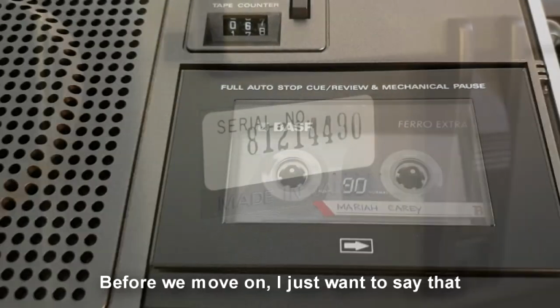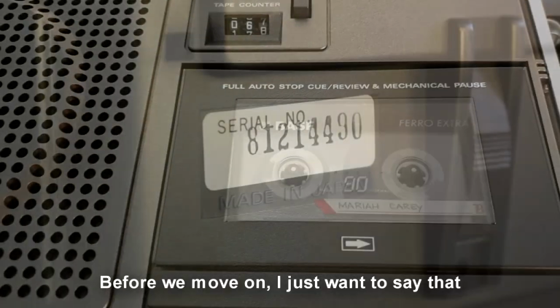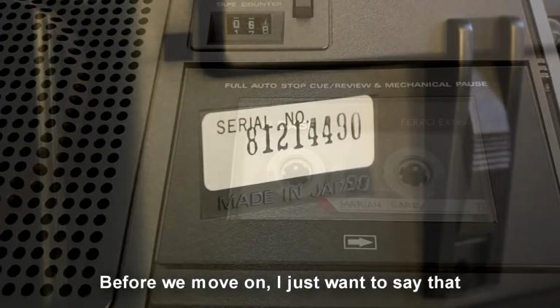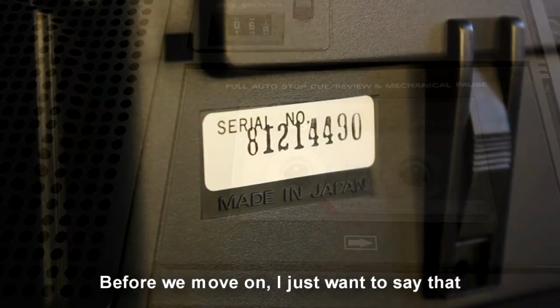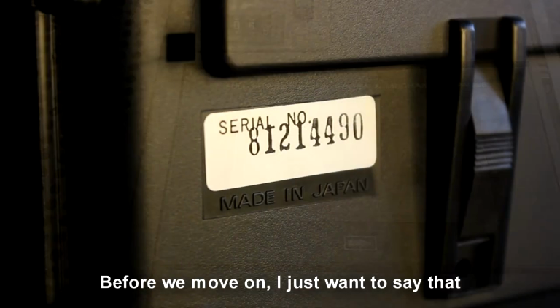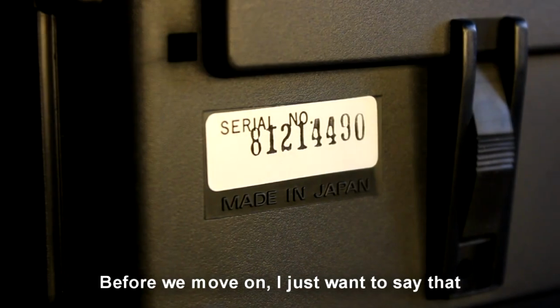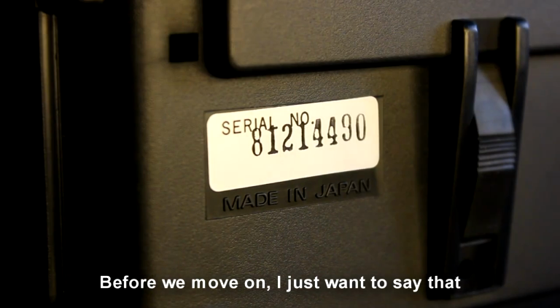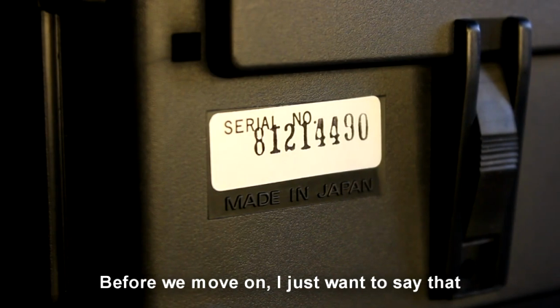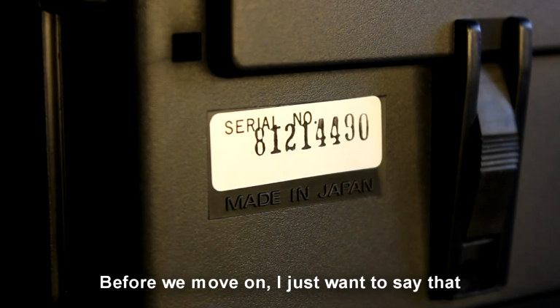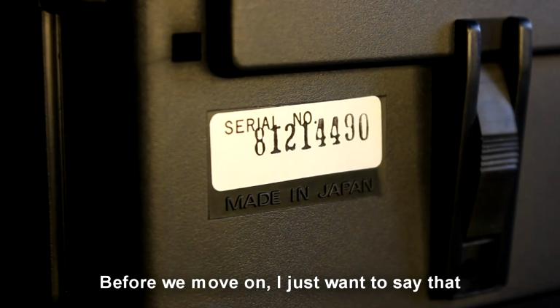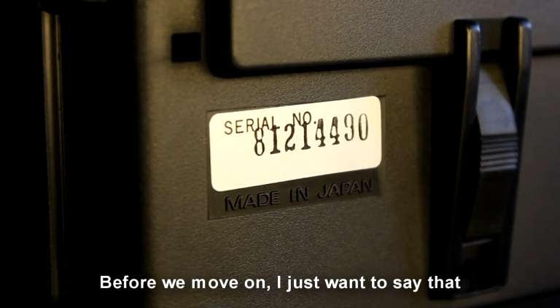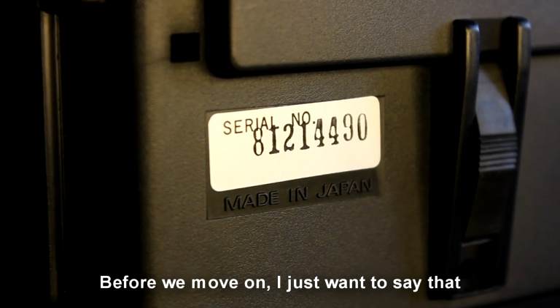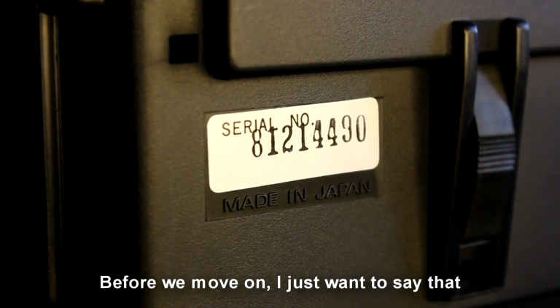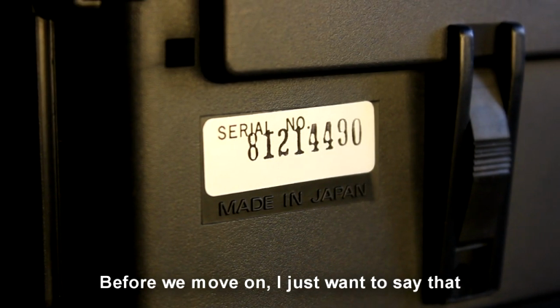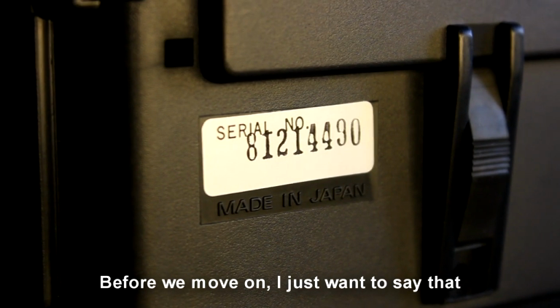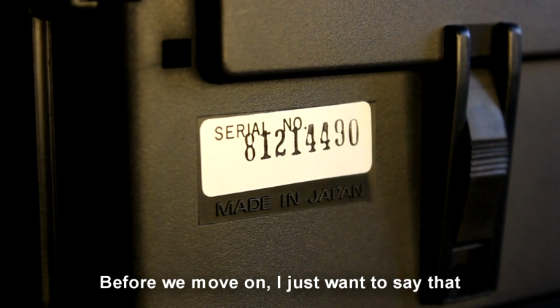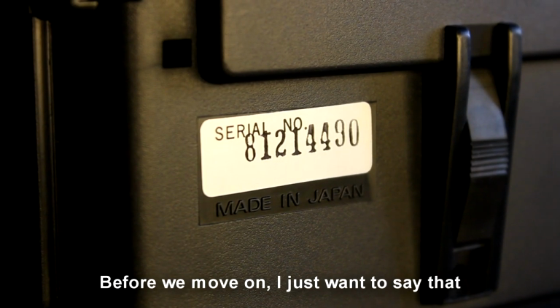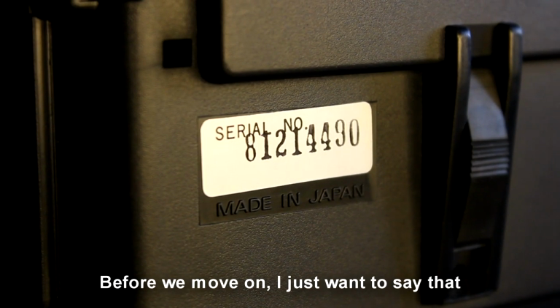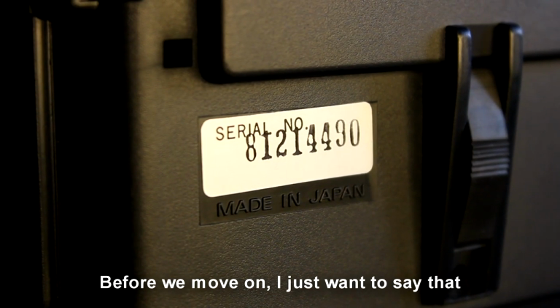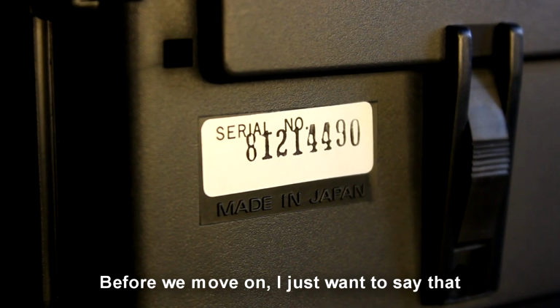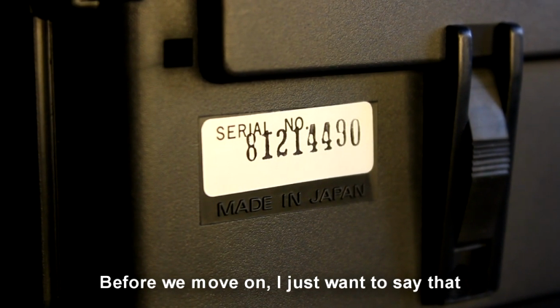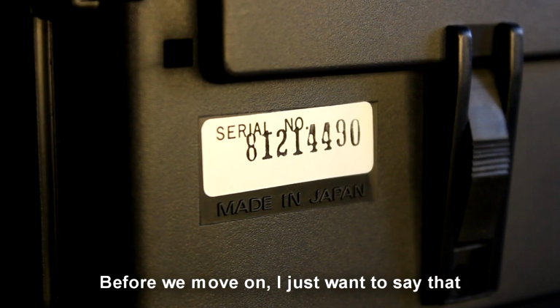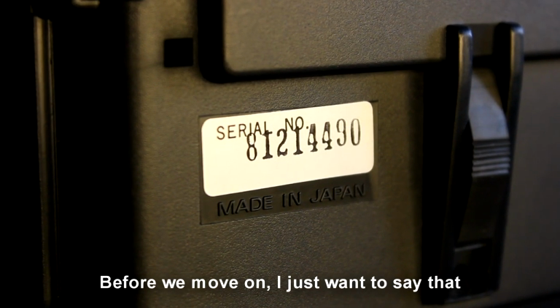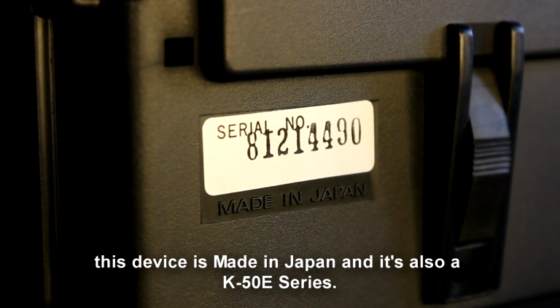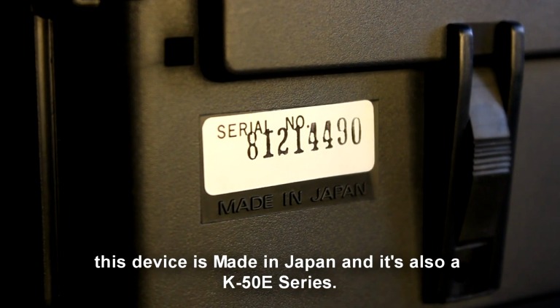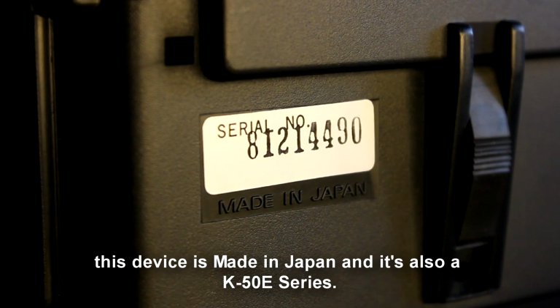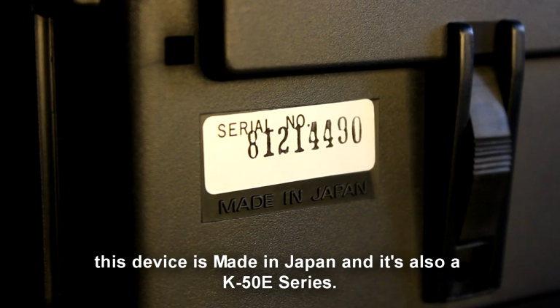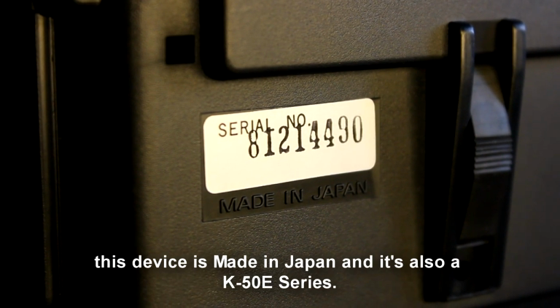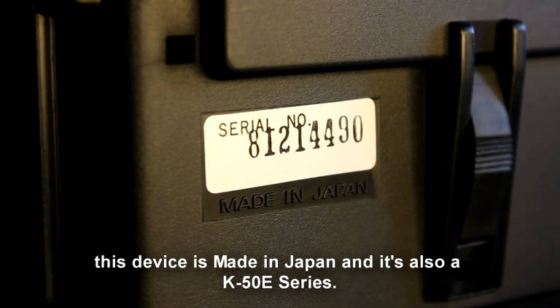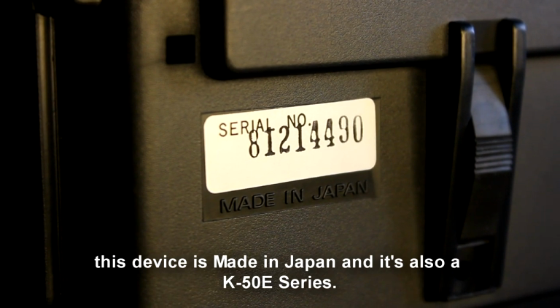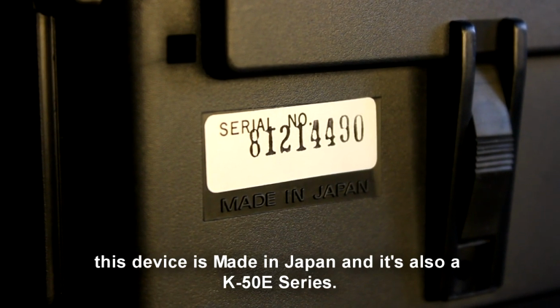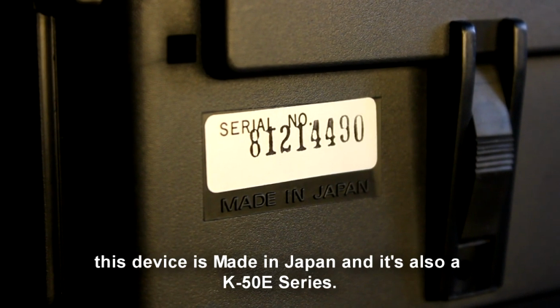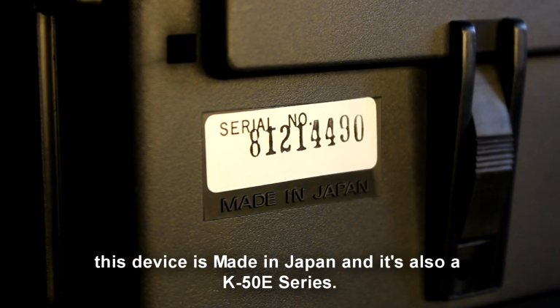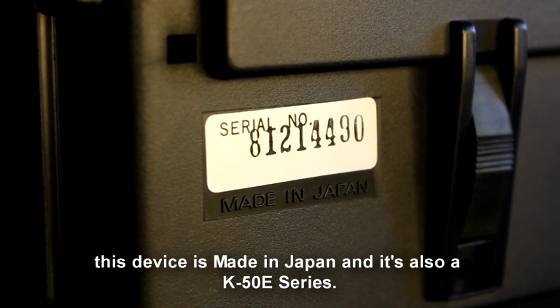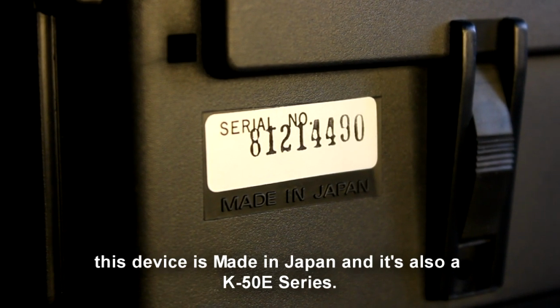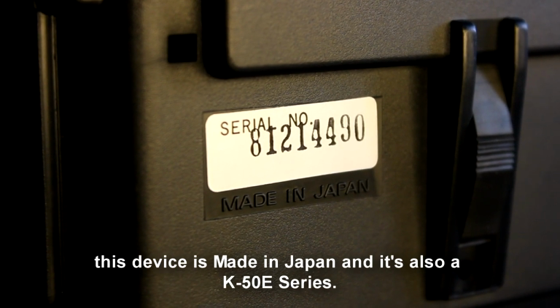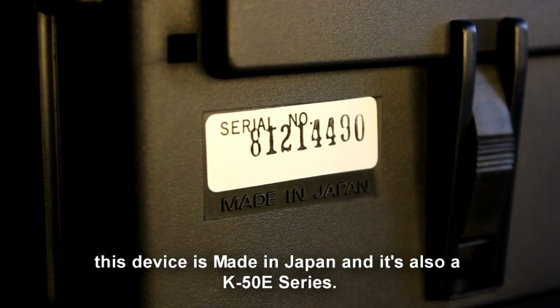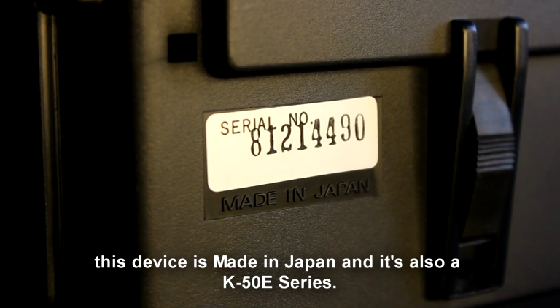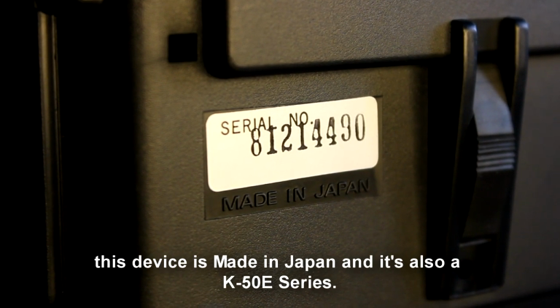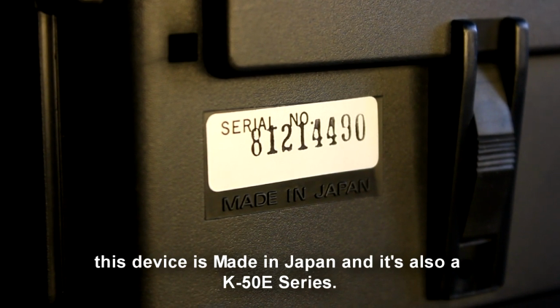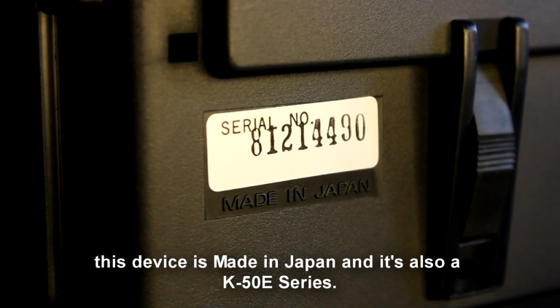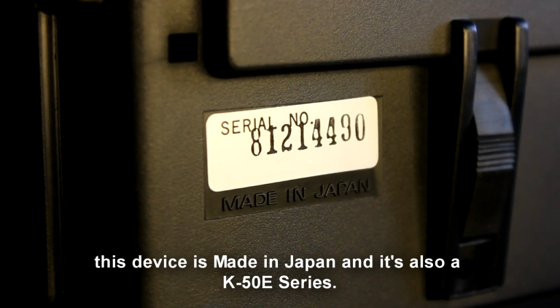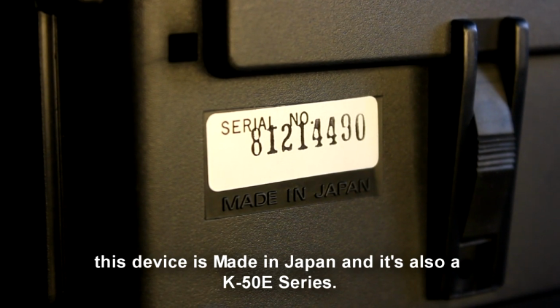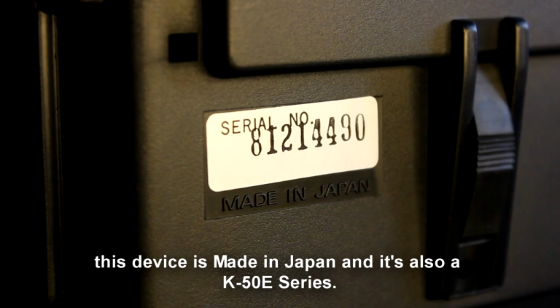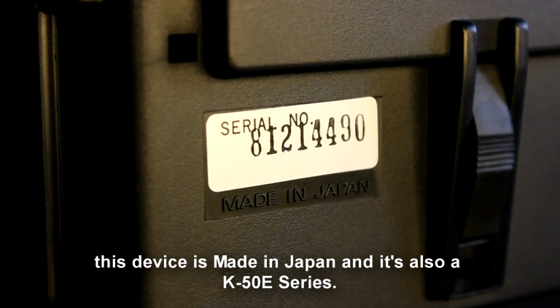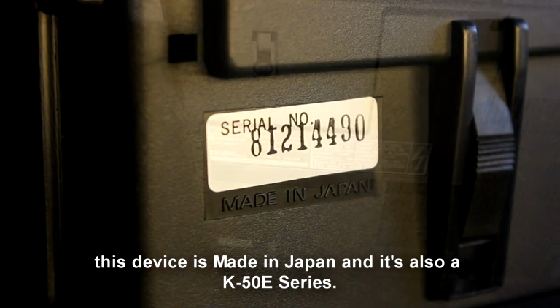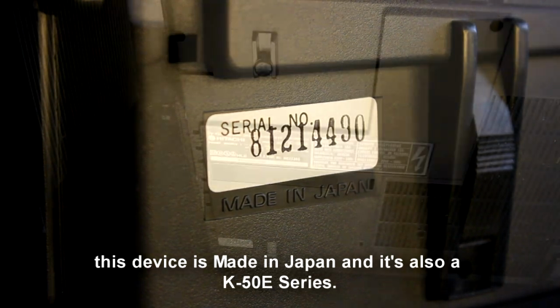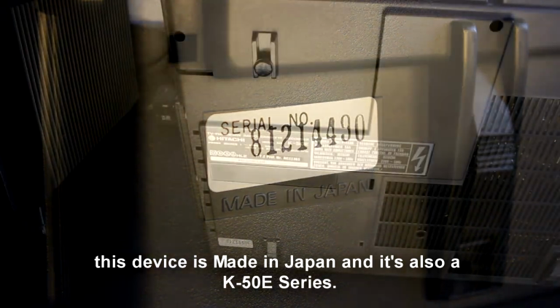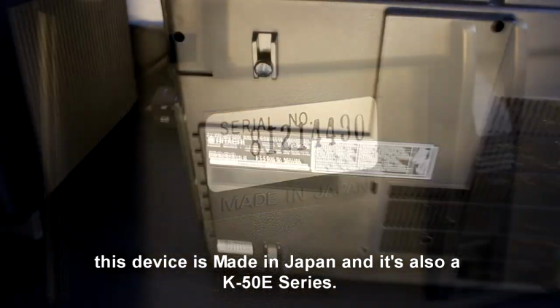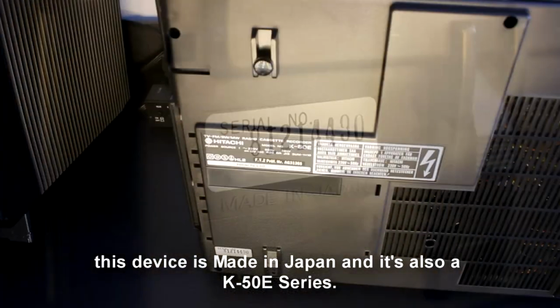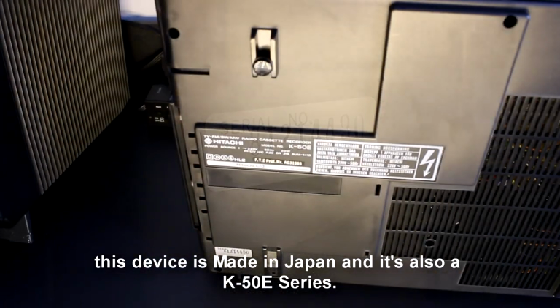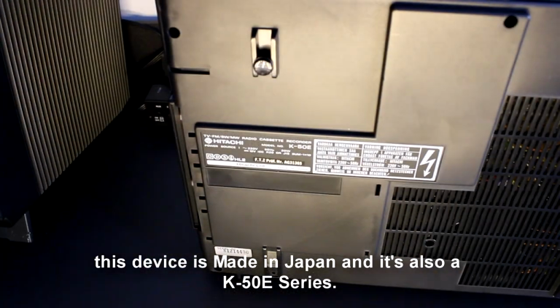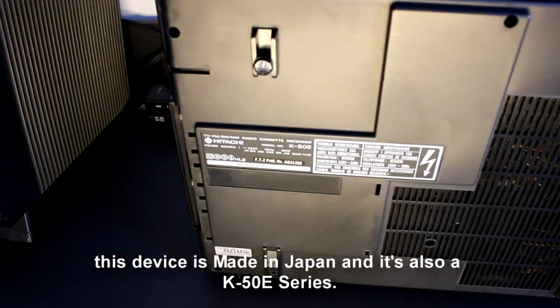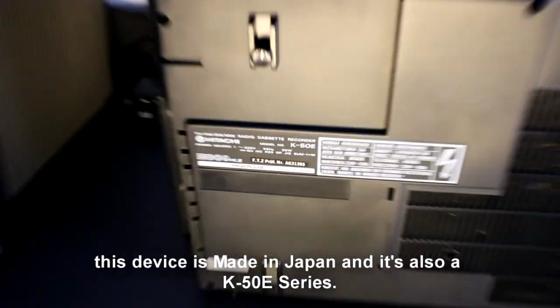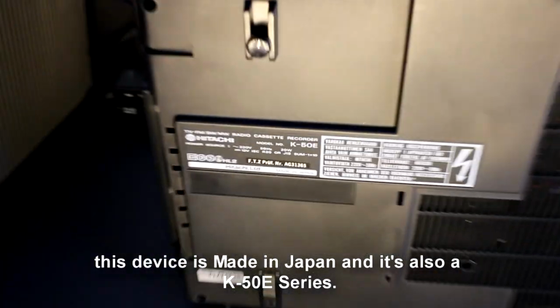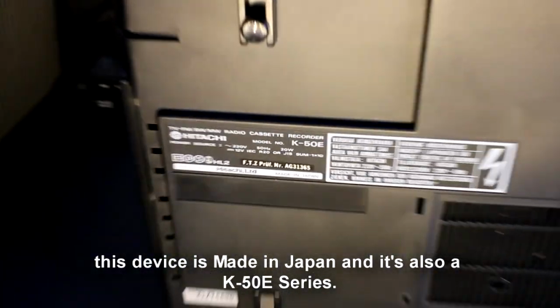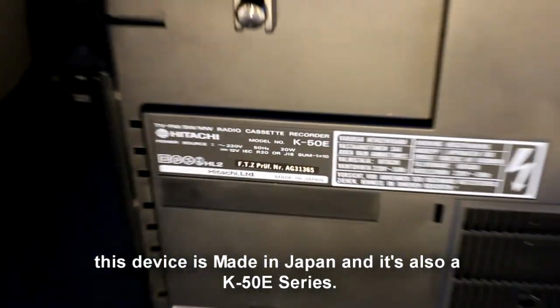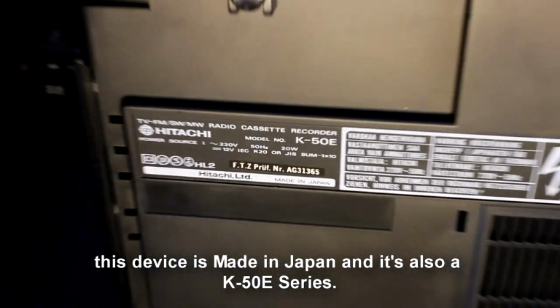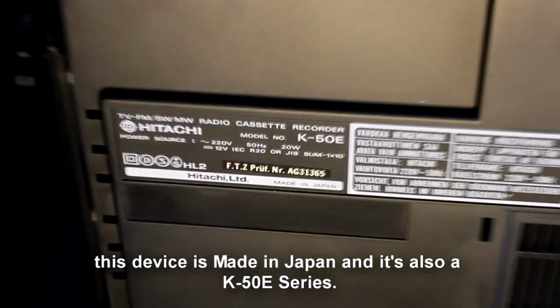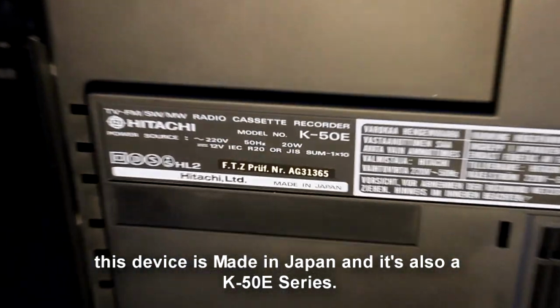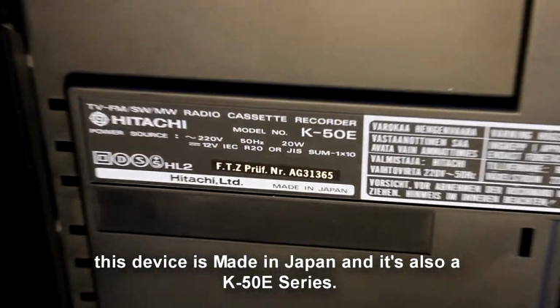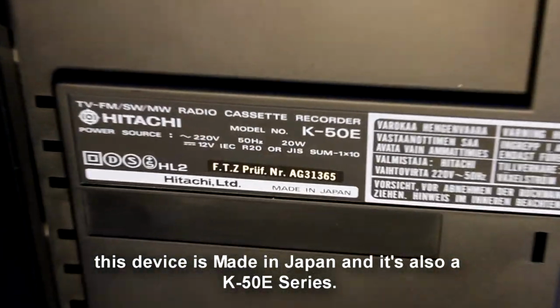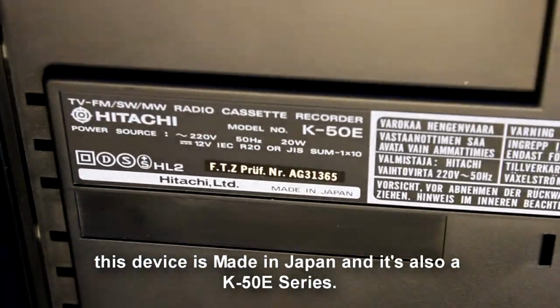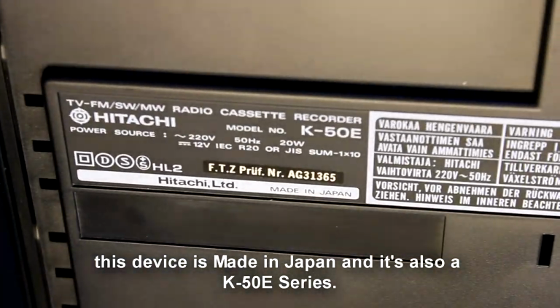Before we move on, I just want to say that this device is made in Japan and it's also a K50E series.